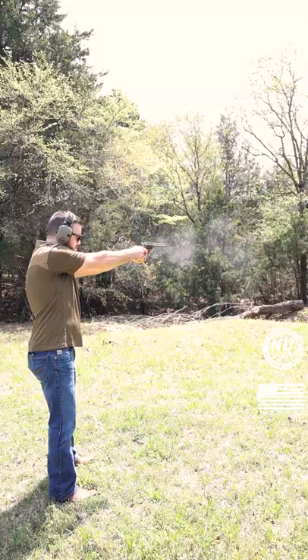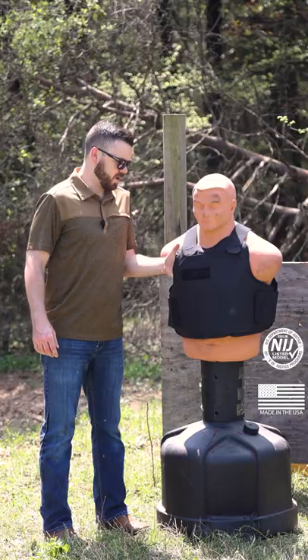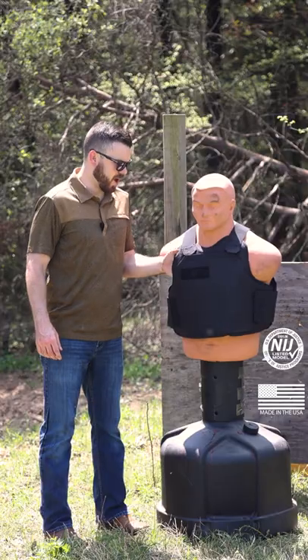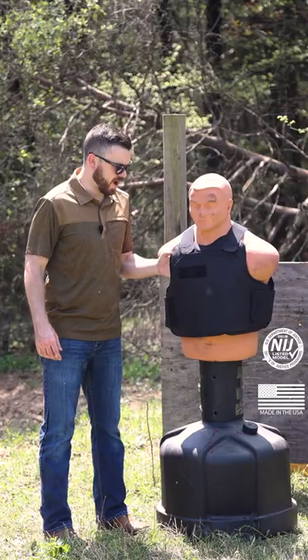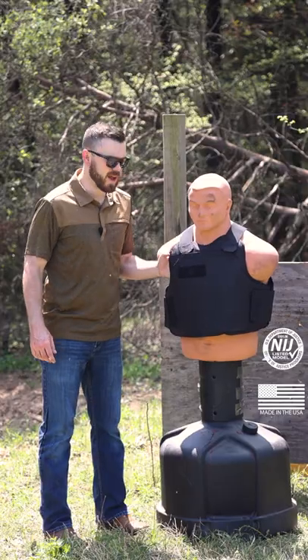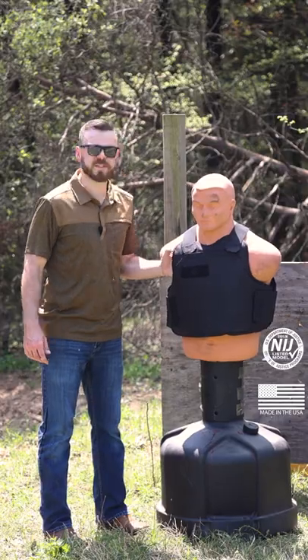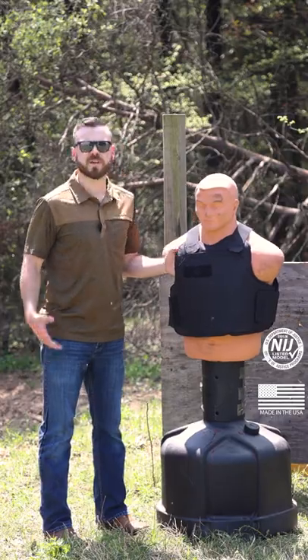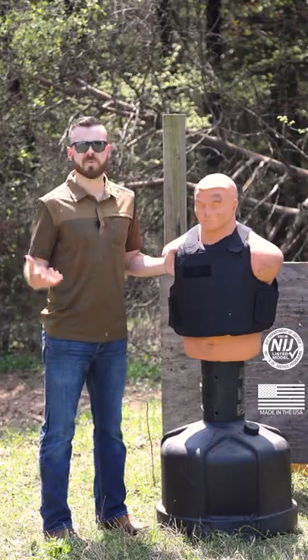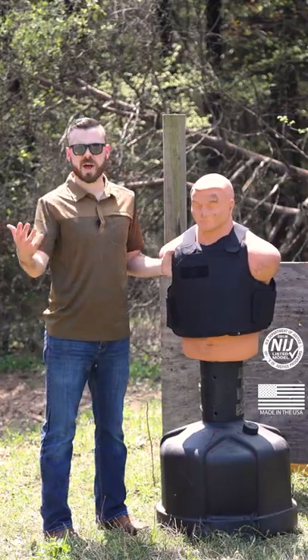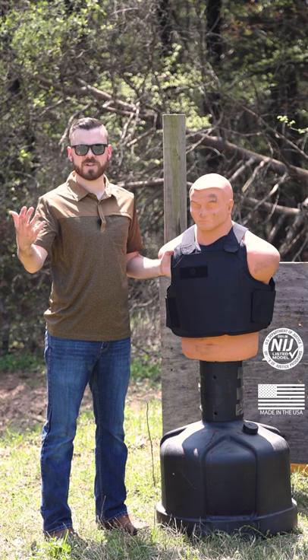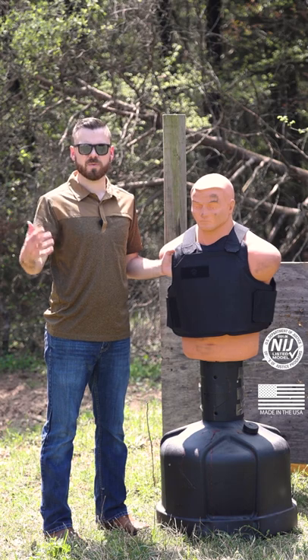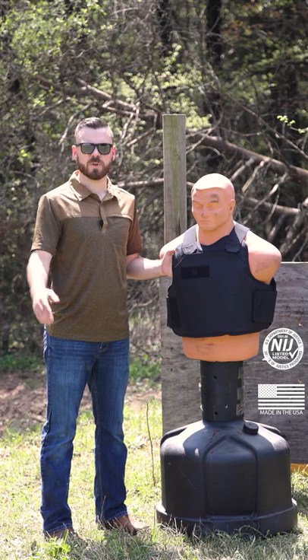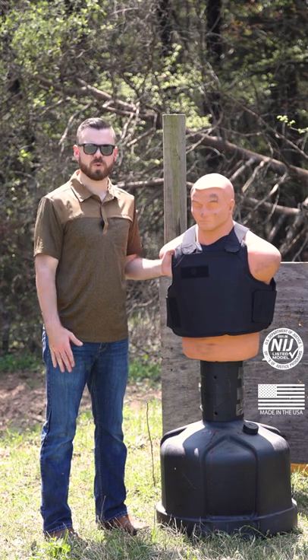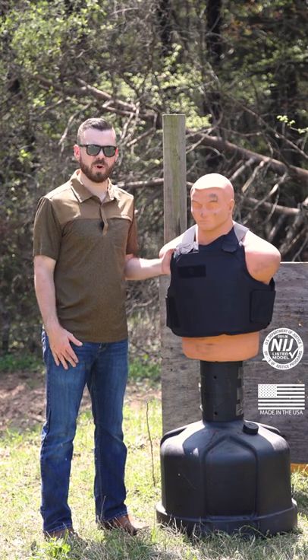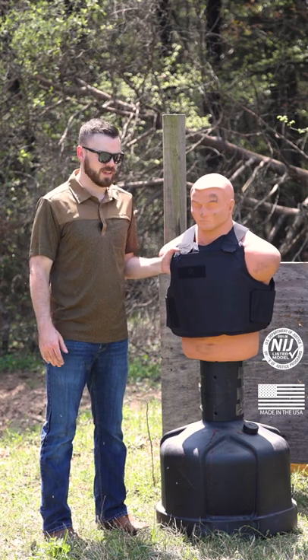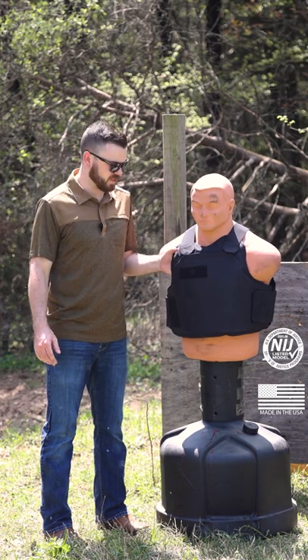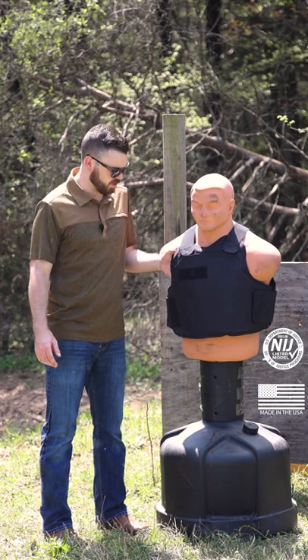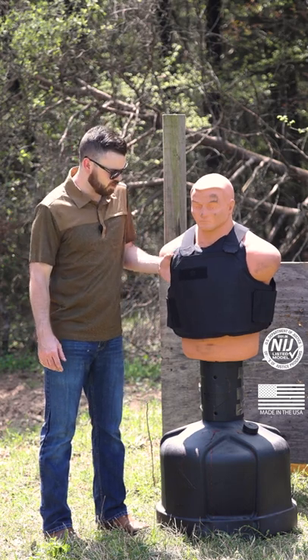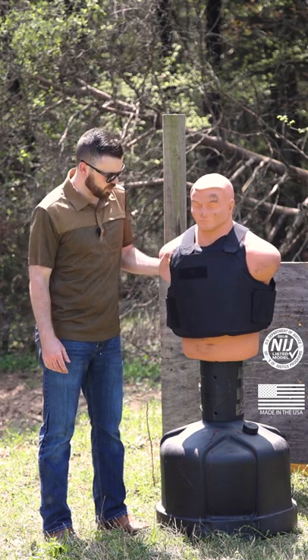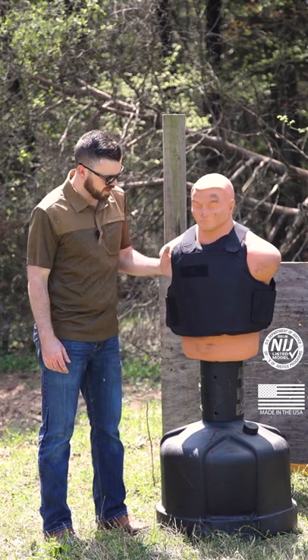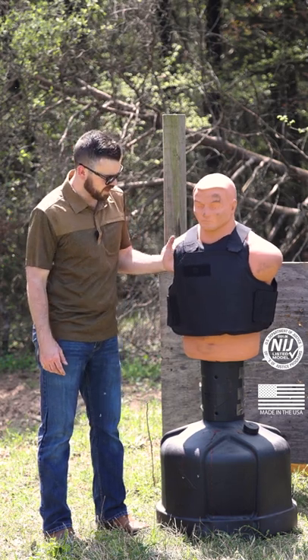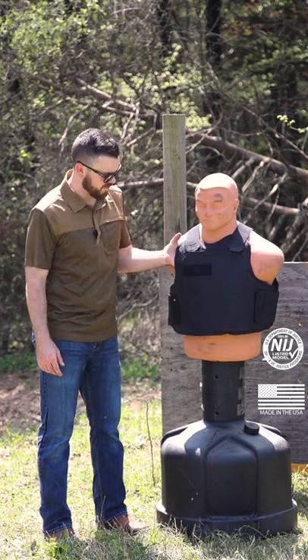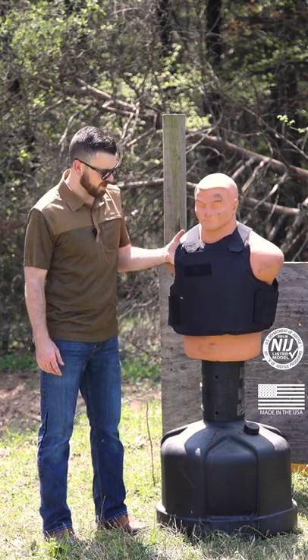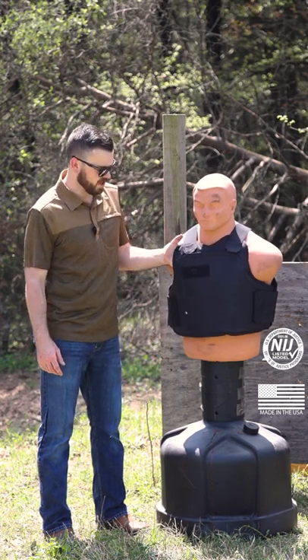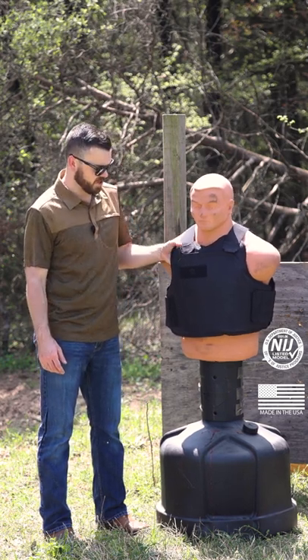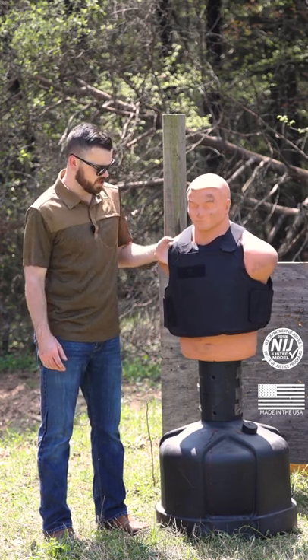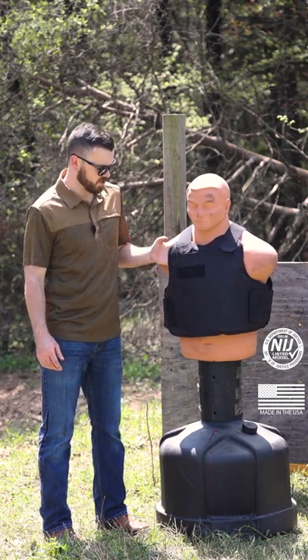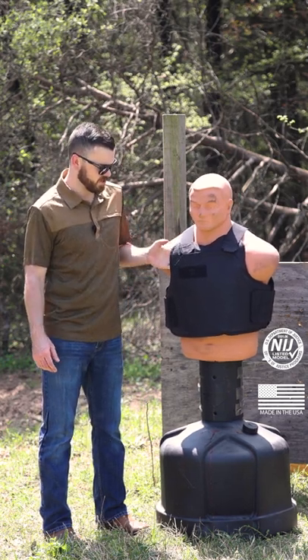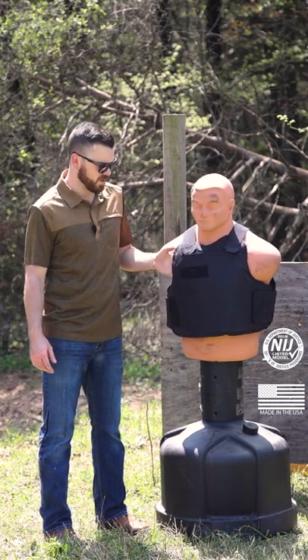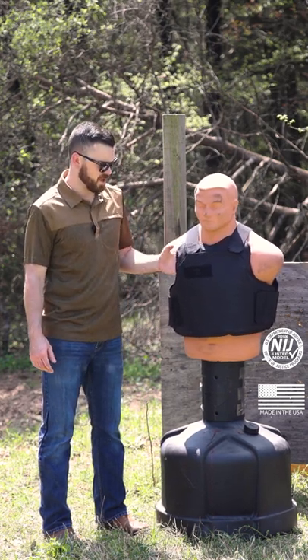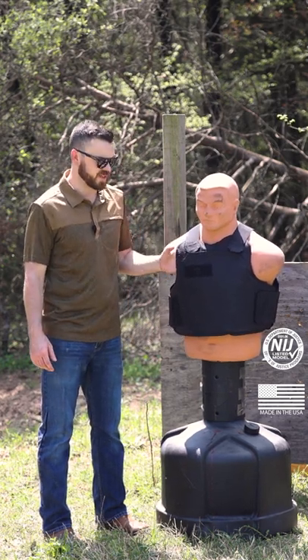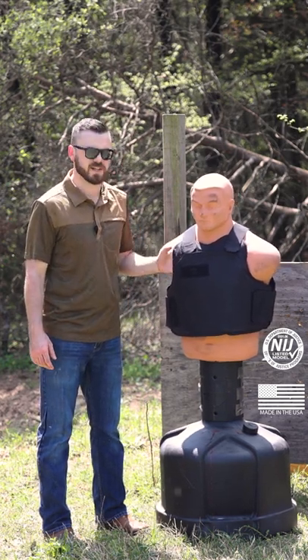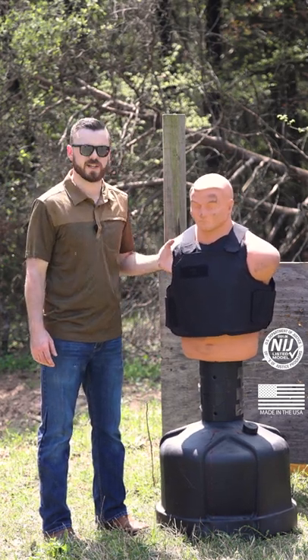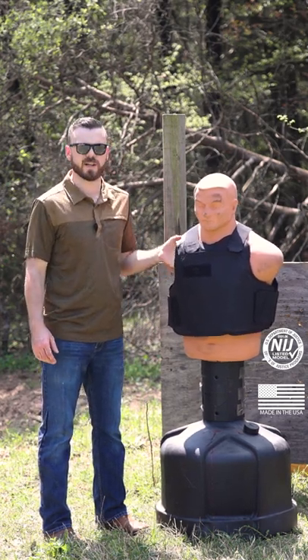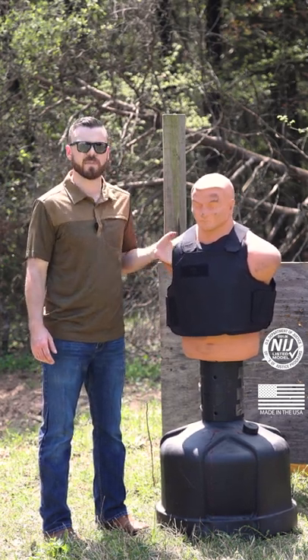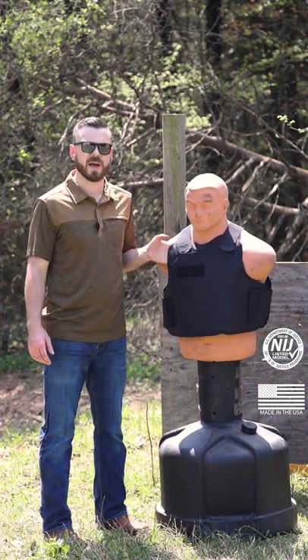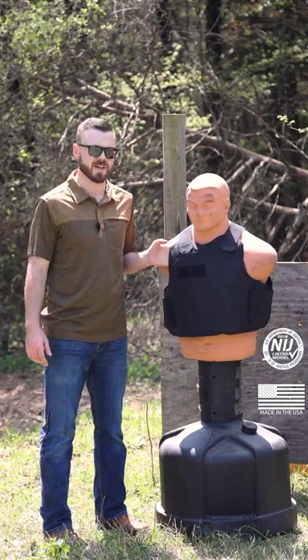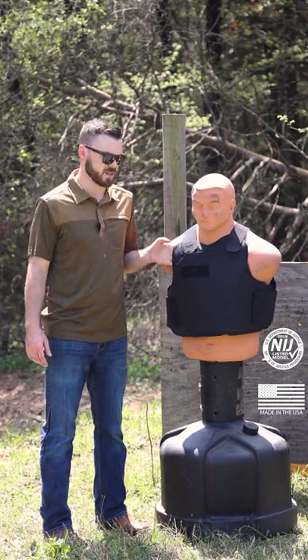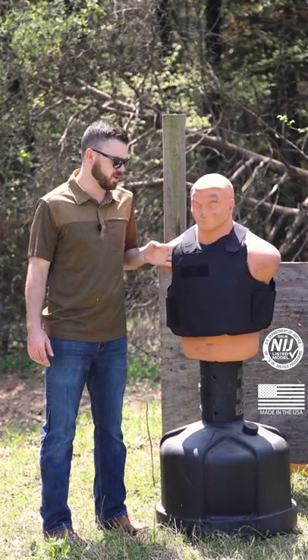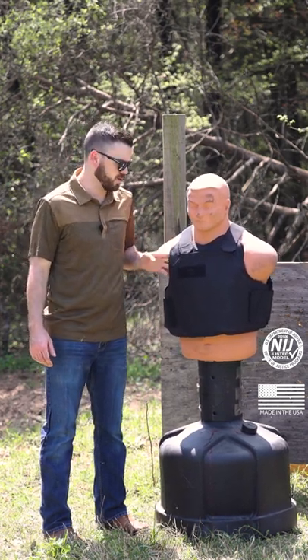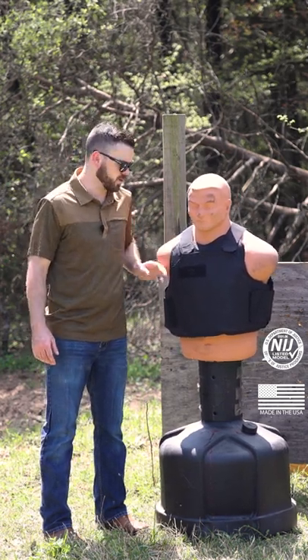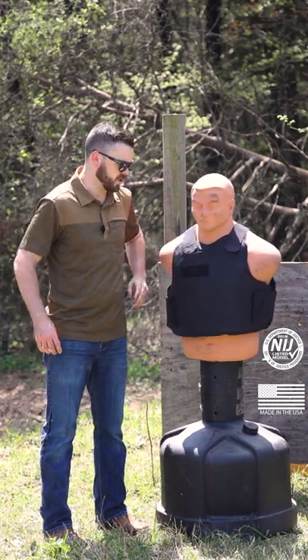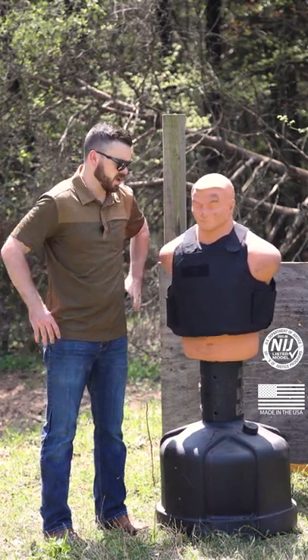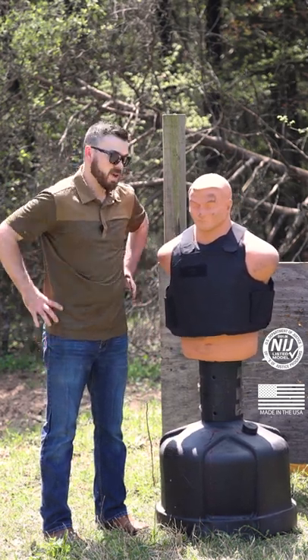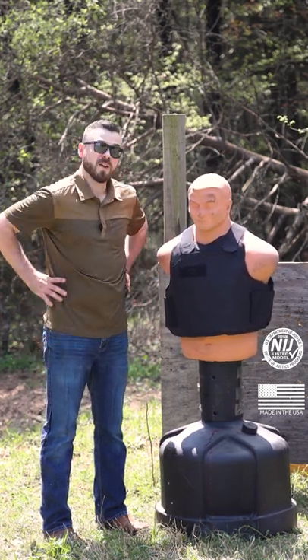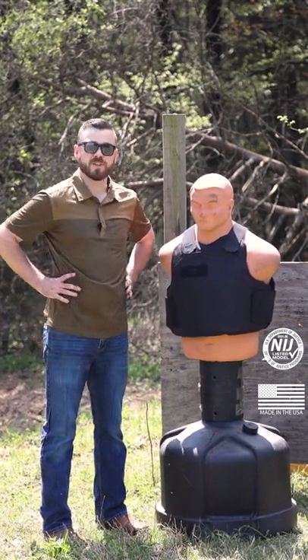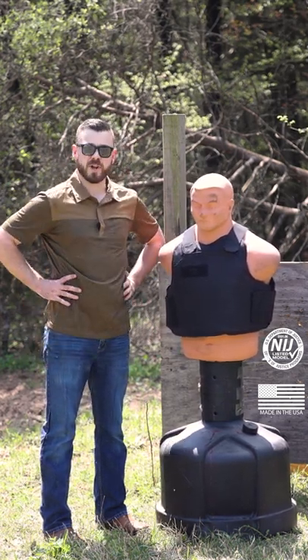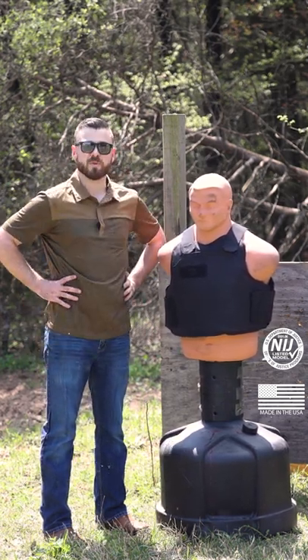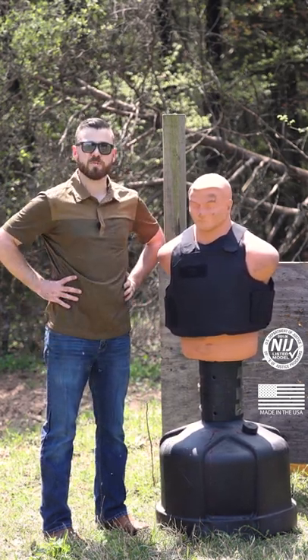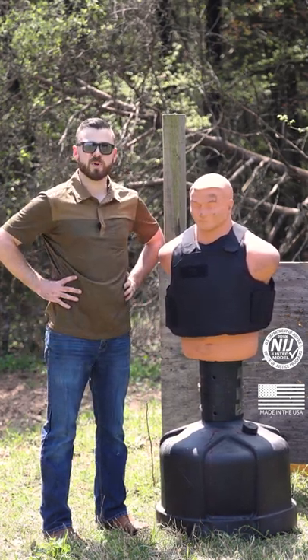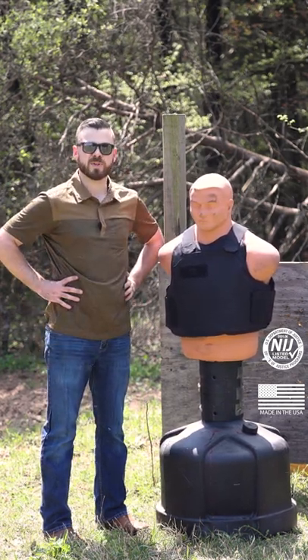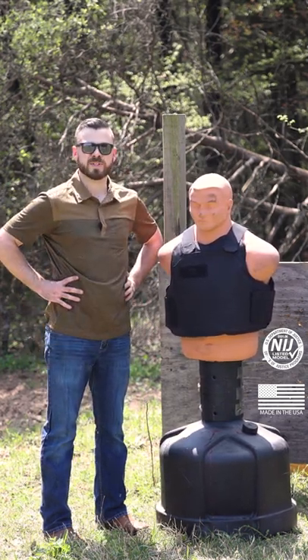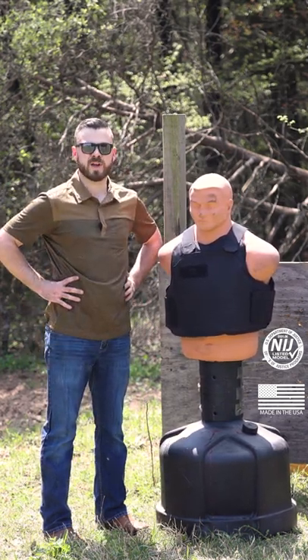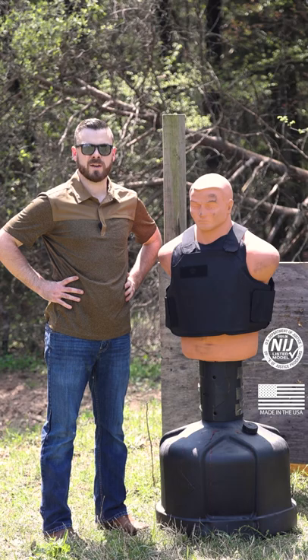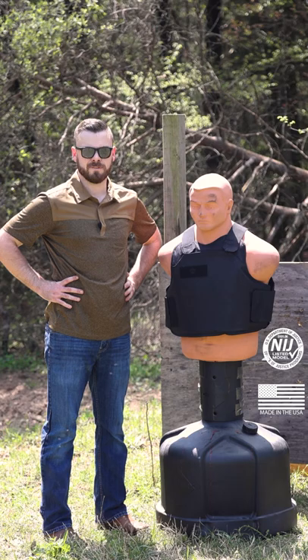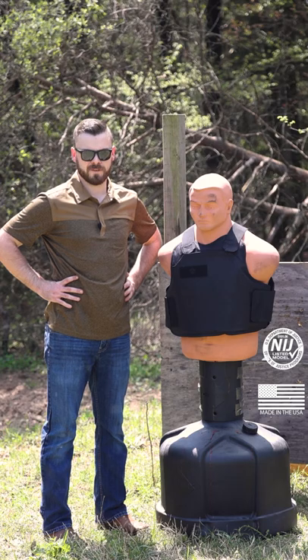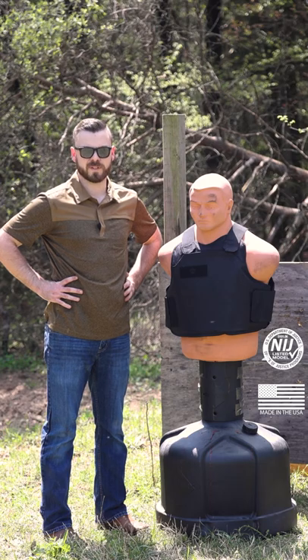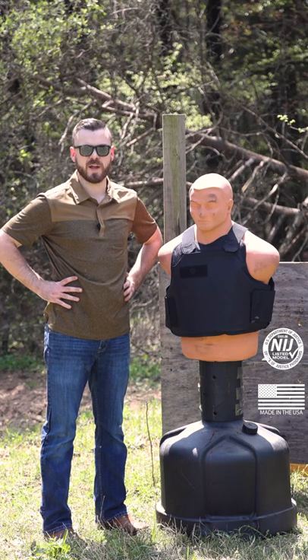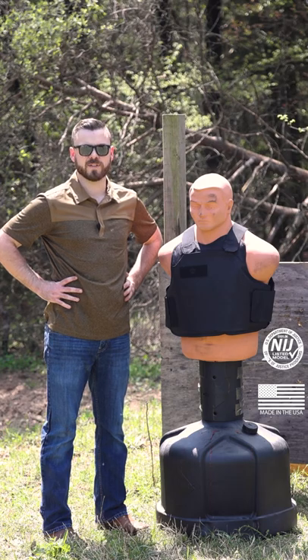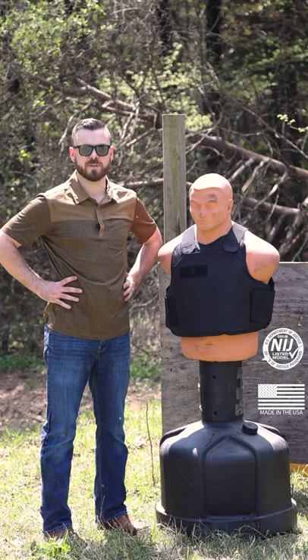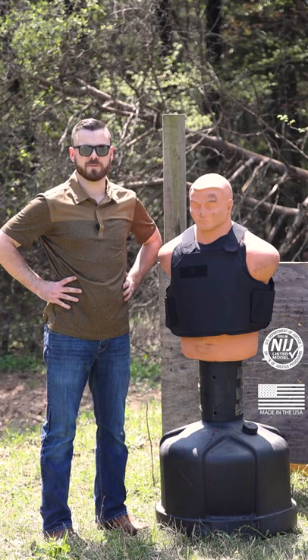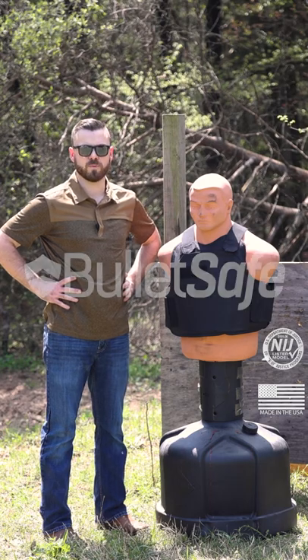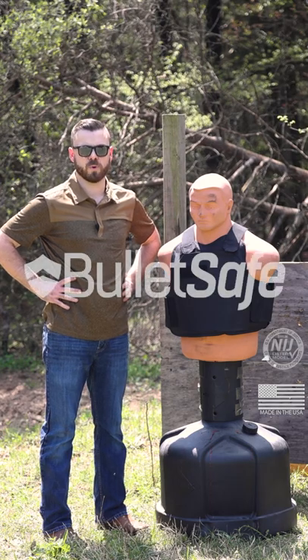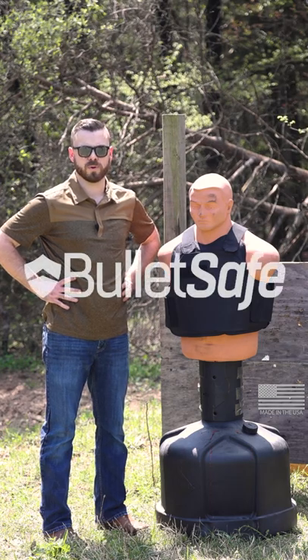All right, as you can imagine with .22, we didn't have any issues. I'm not seeing any pass-throughs. Jake with Bullet Safe — stay tuned for more.